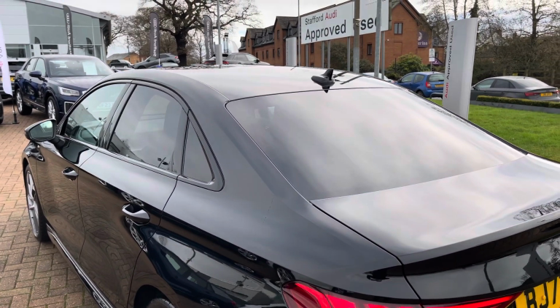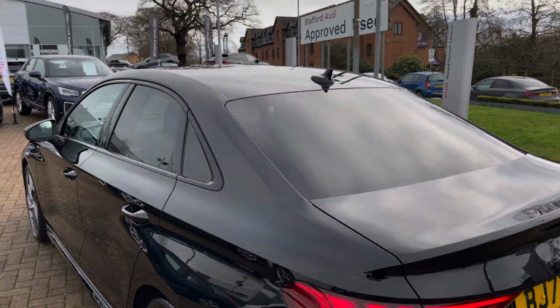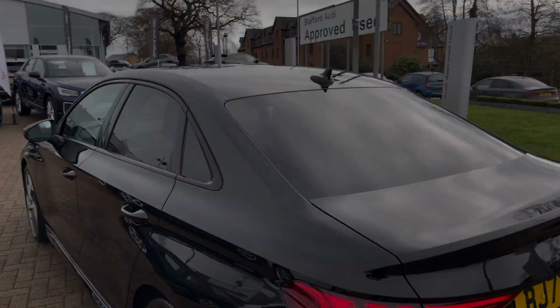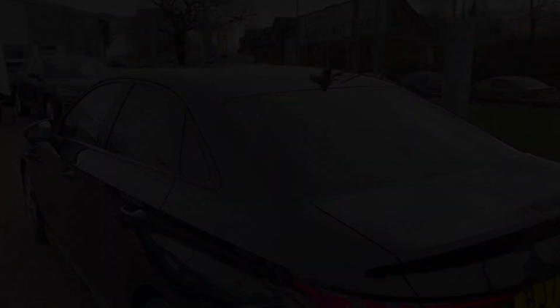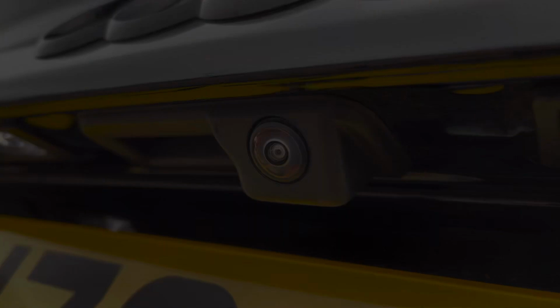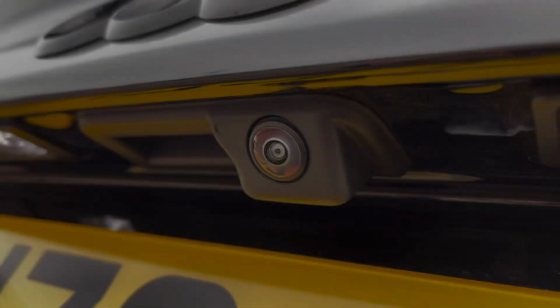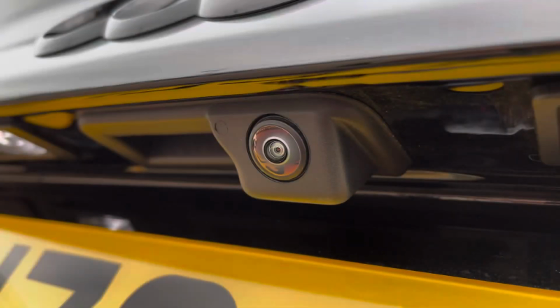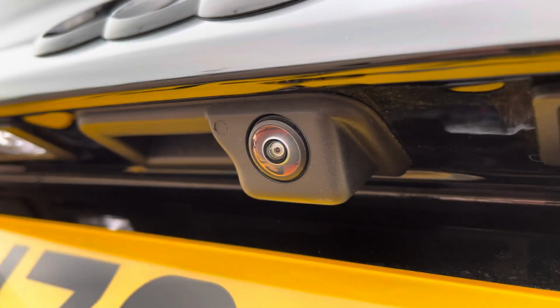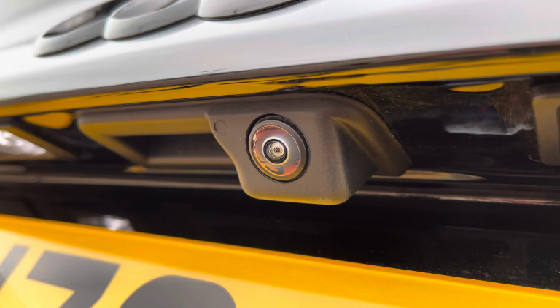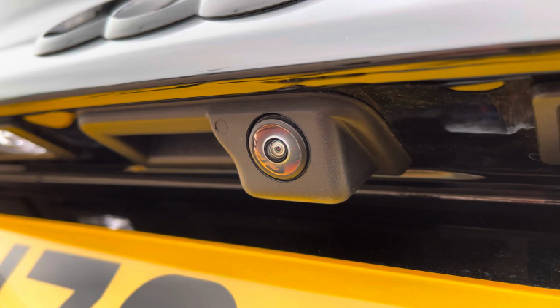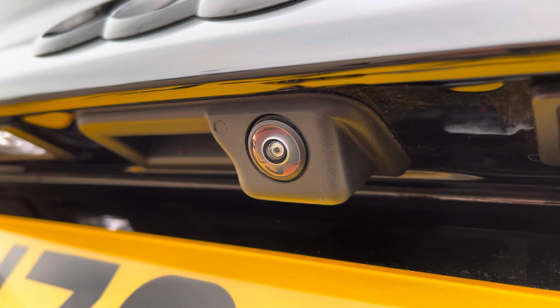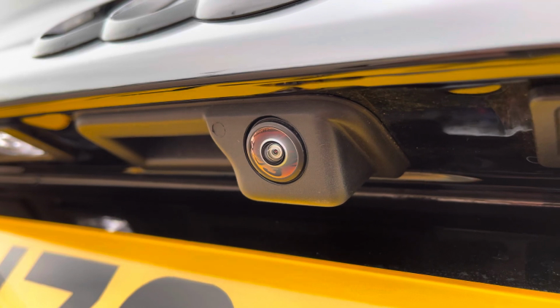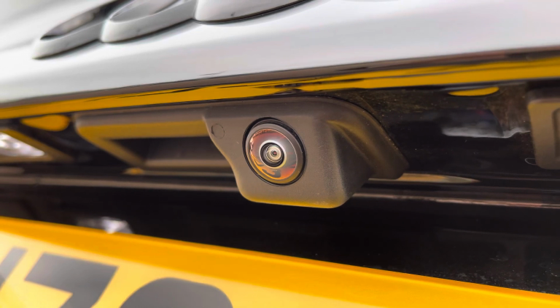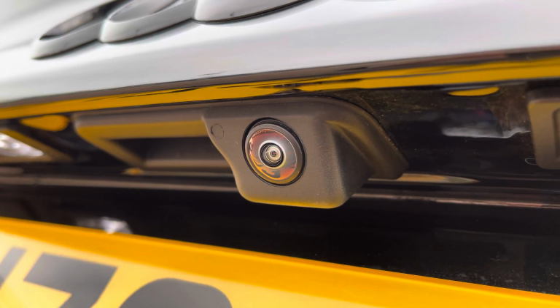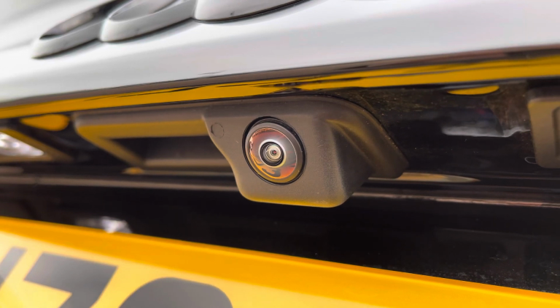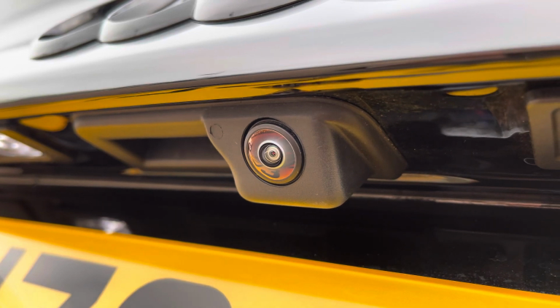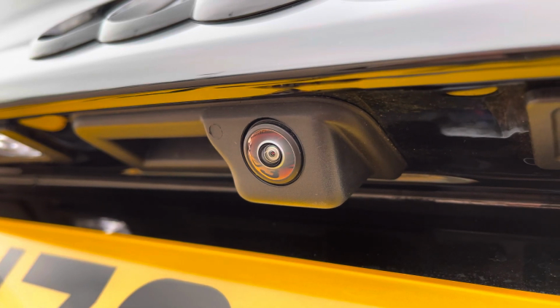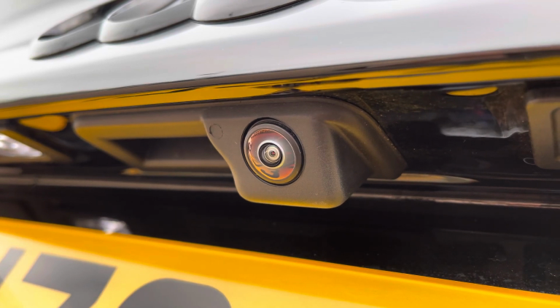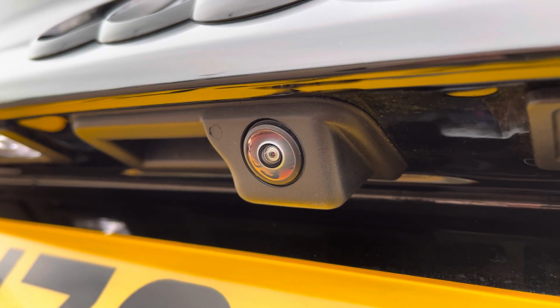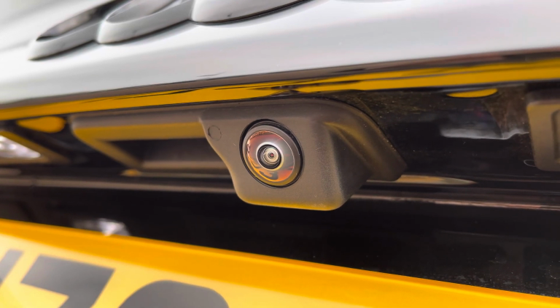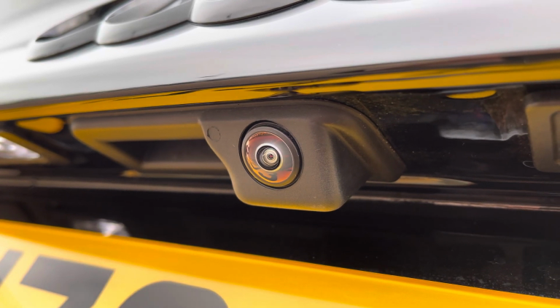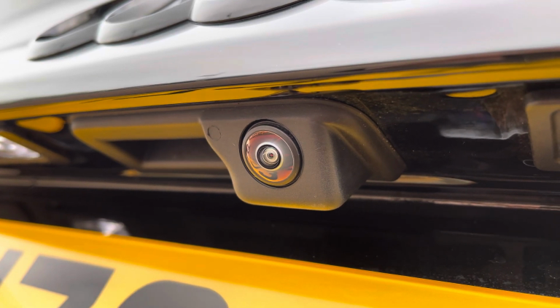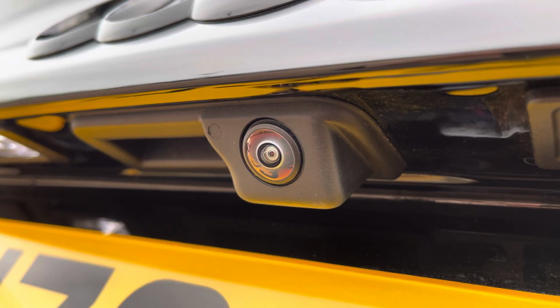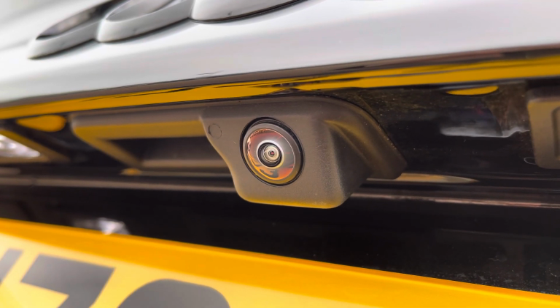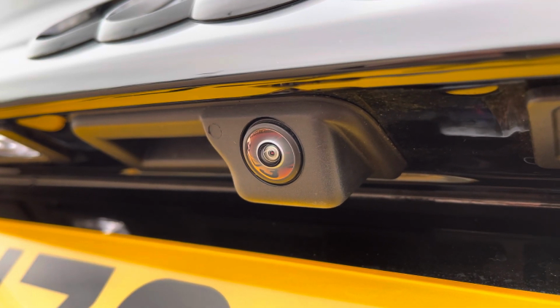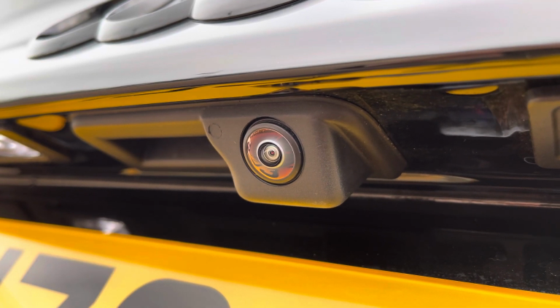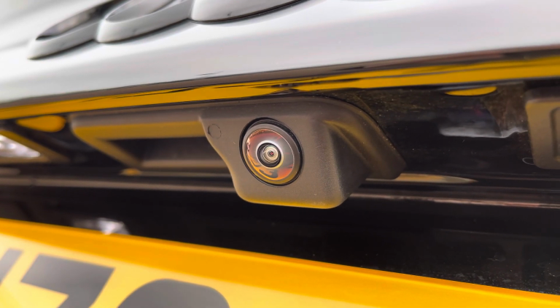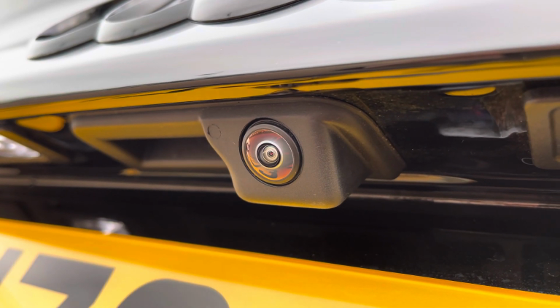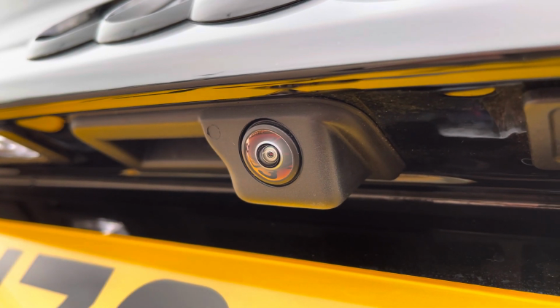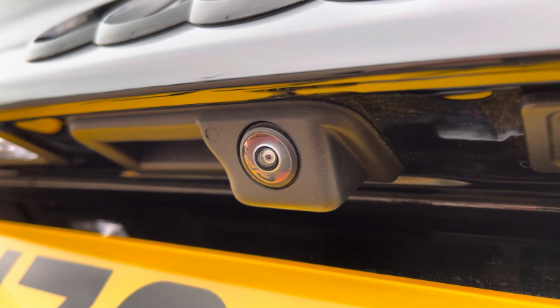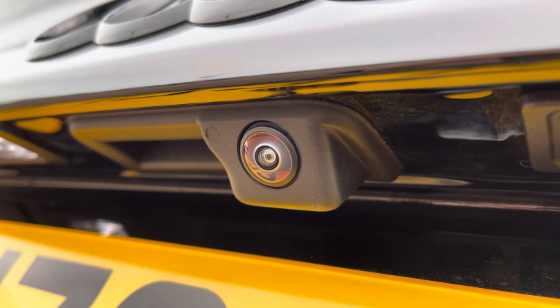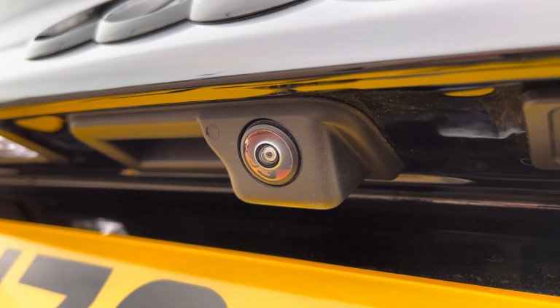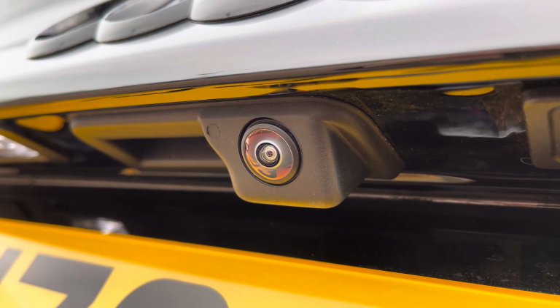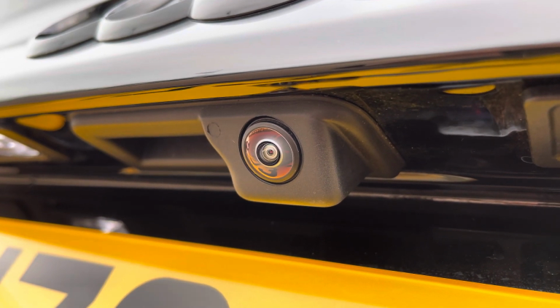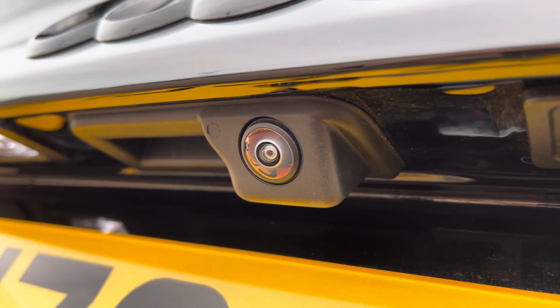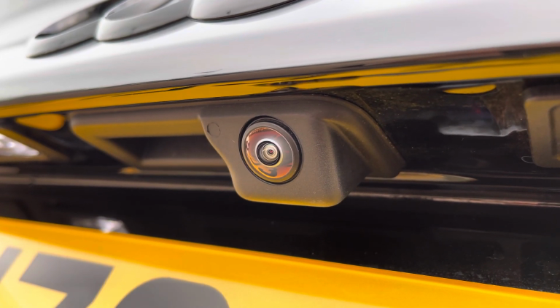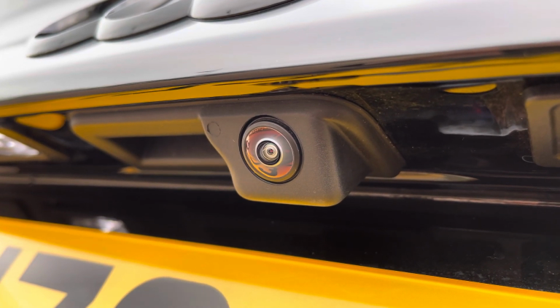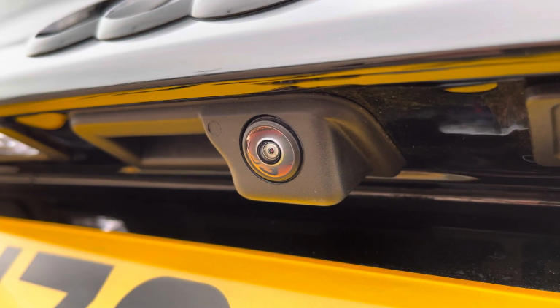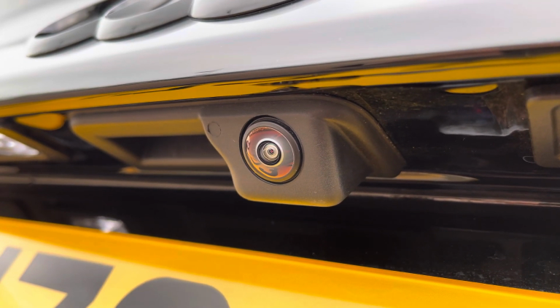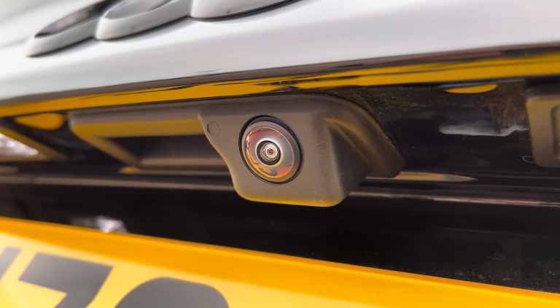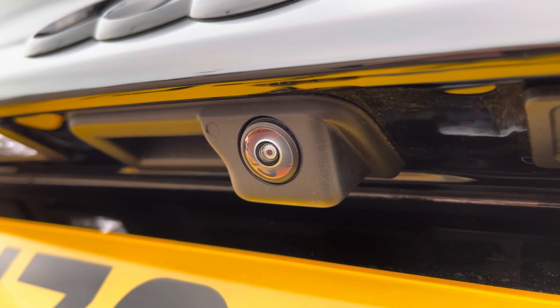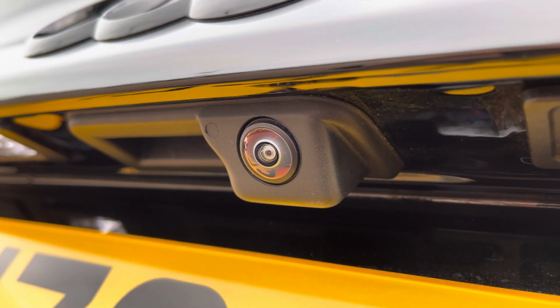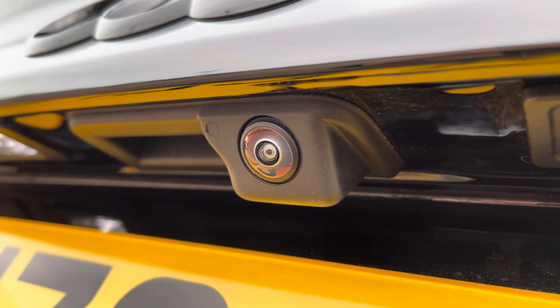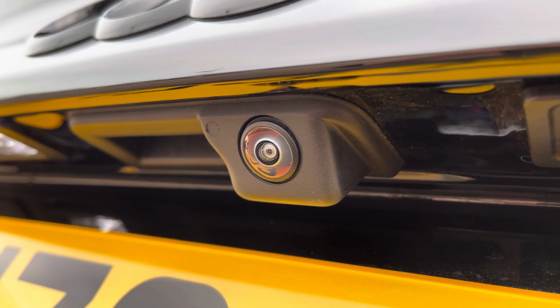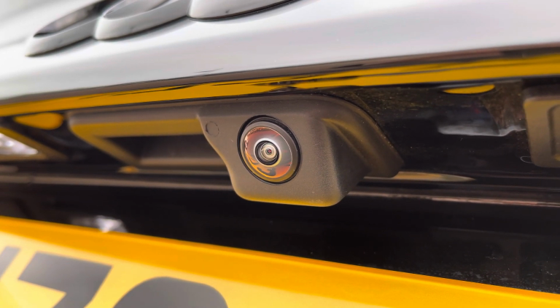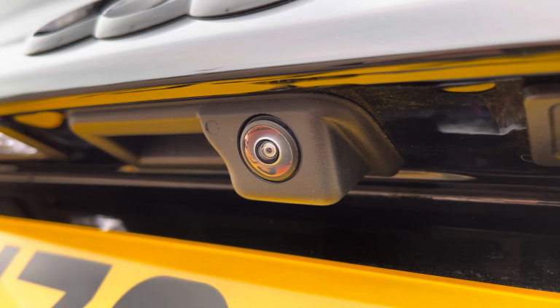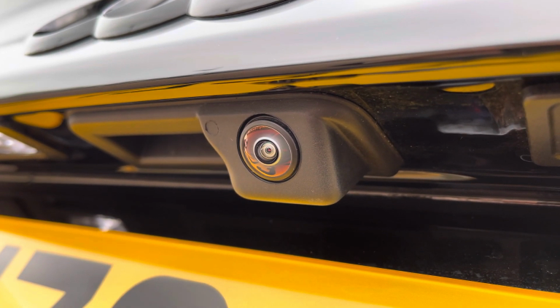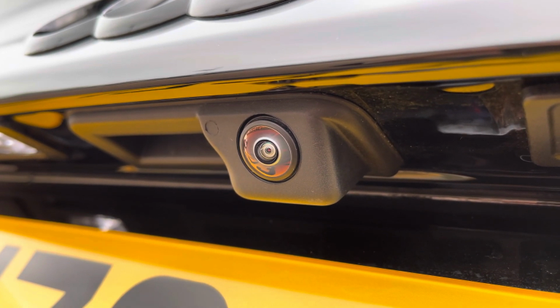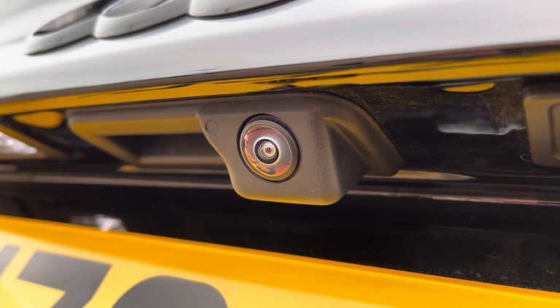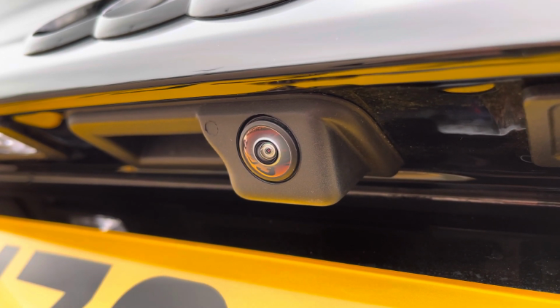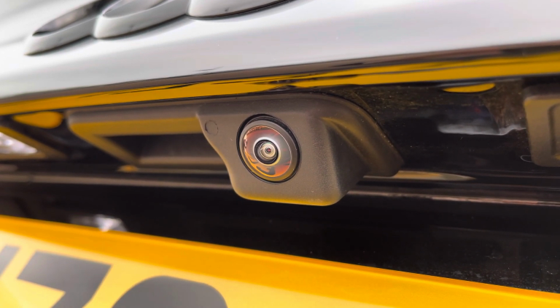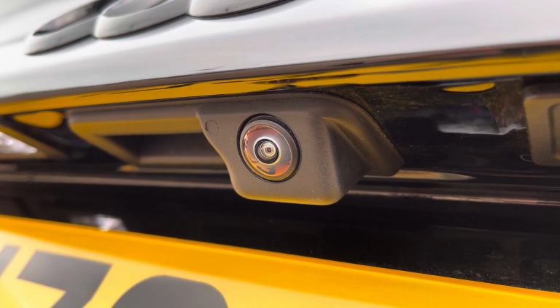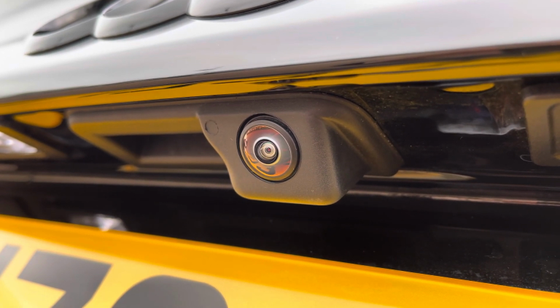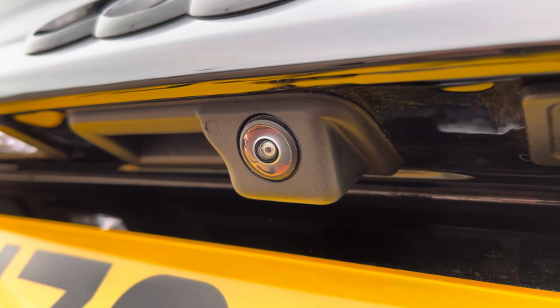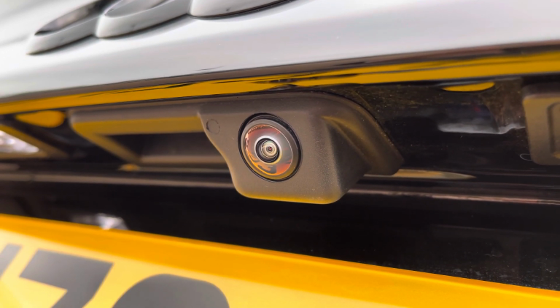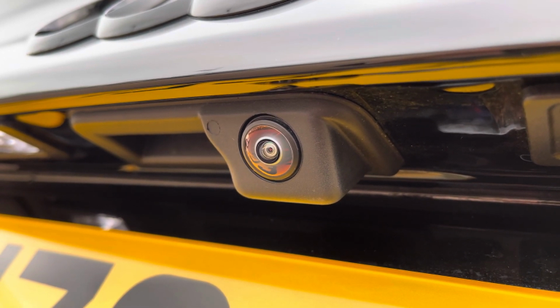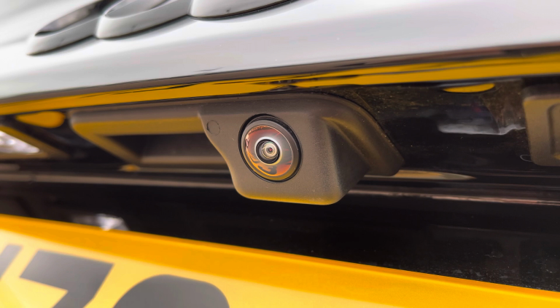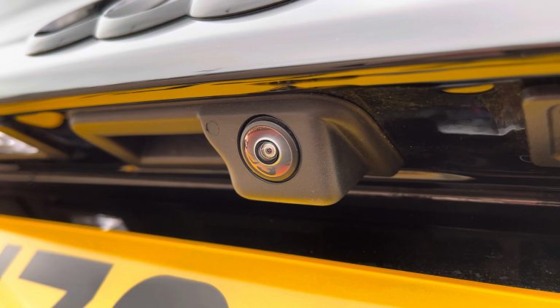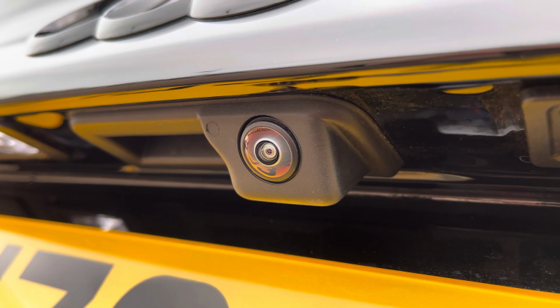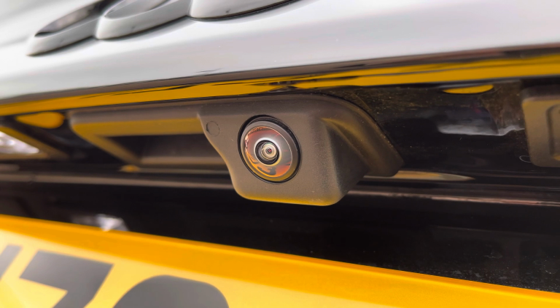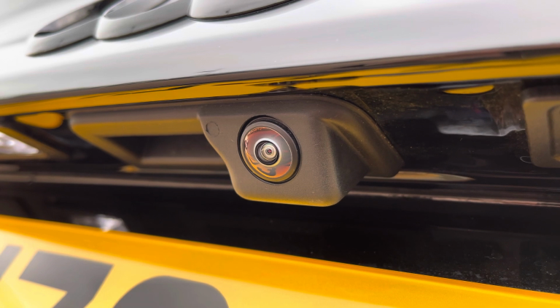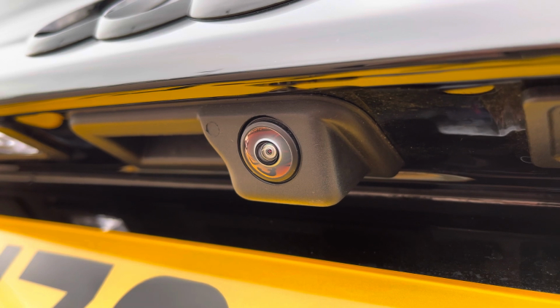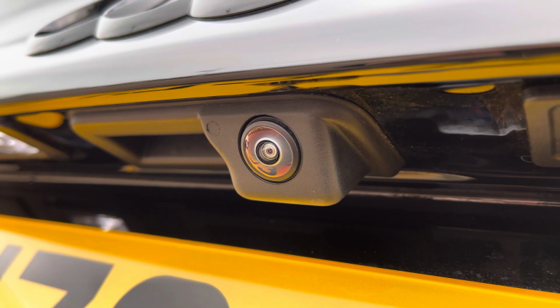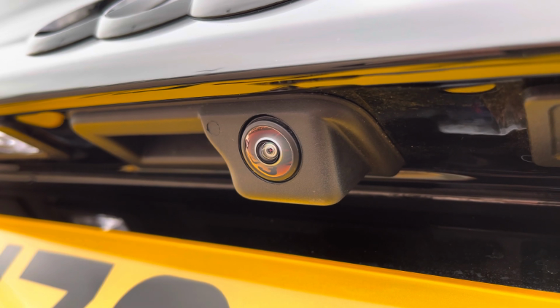The rear view camera, part of the optional technology package fitted to this vehicle, provides a clear view behind you — and I'll show you the camera screen shortly on the interior display.